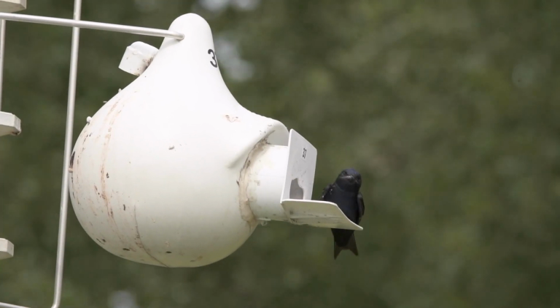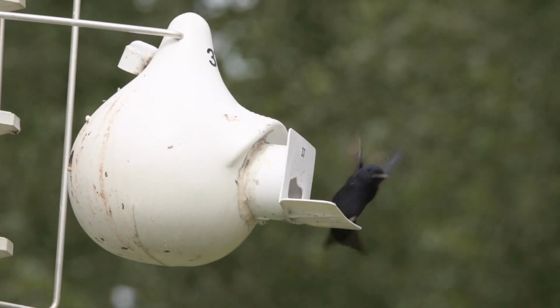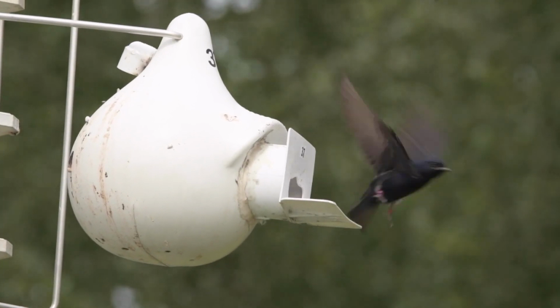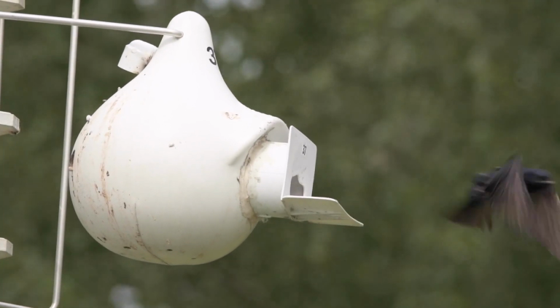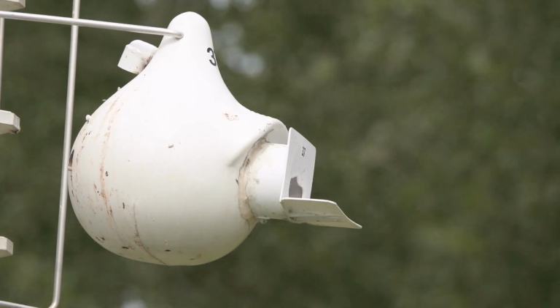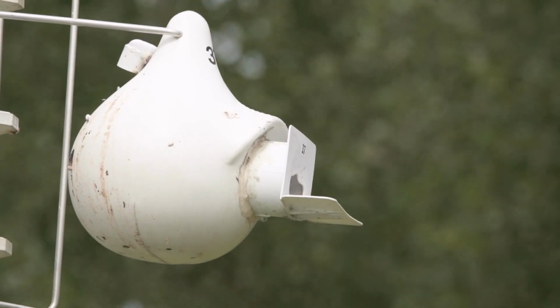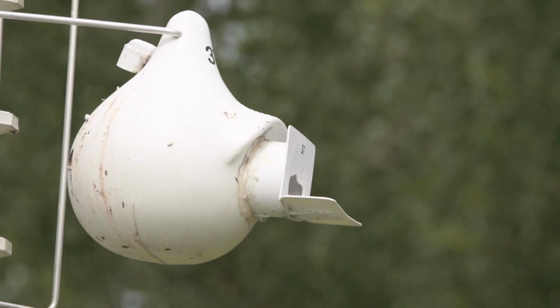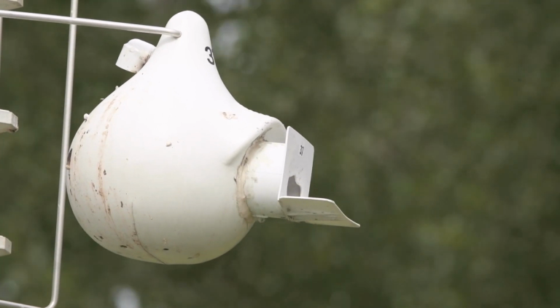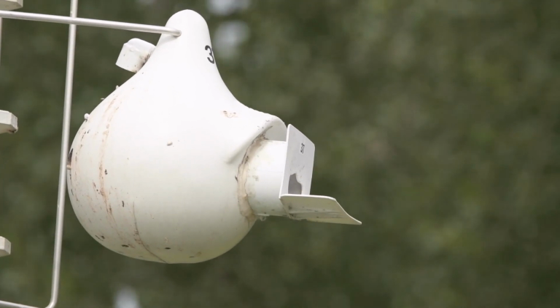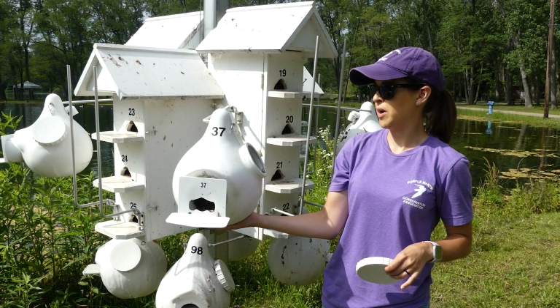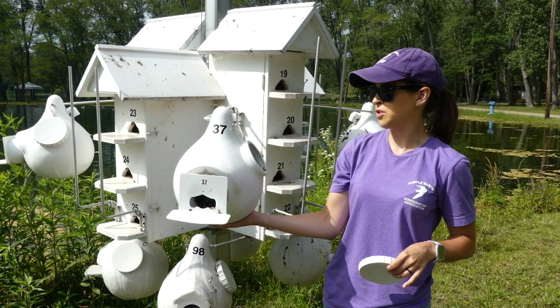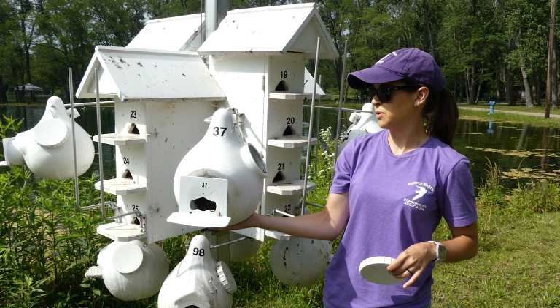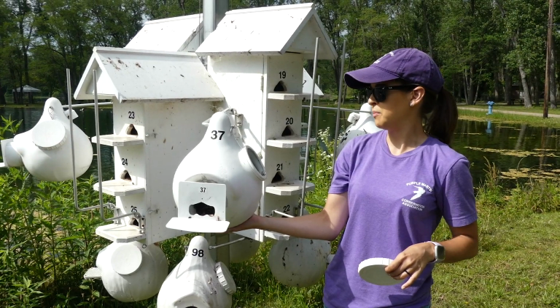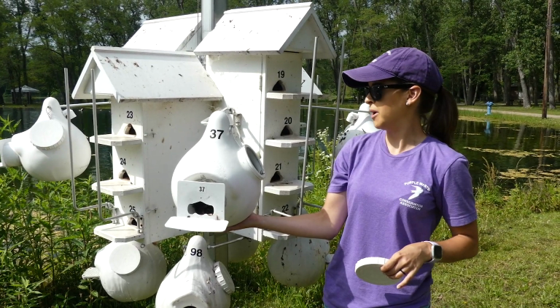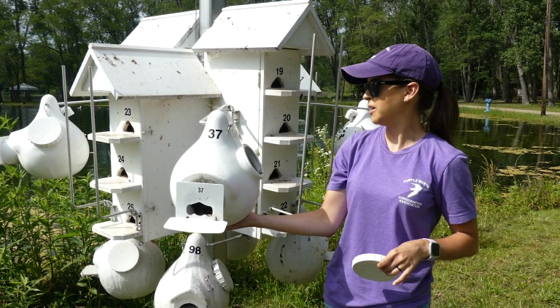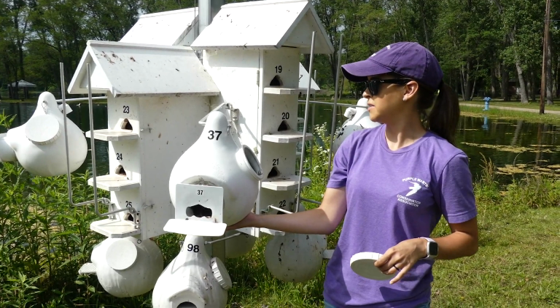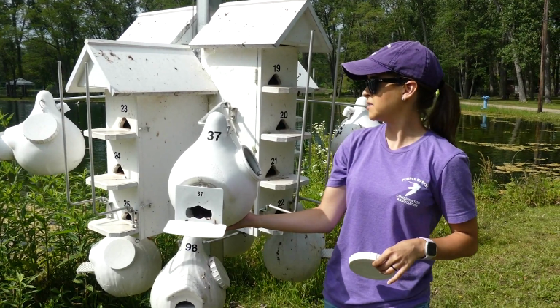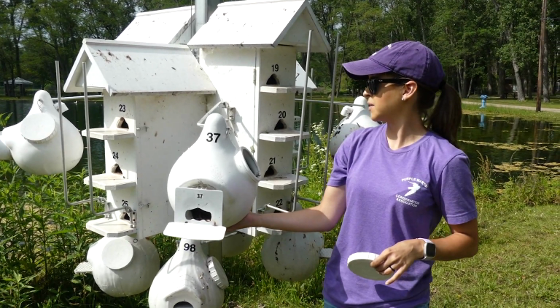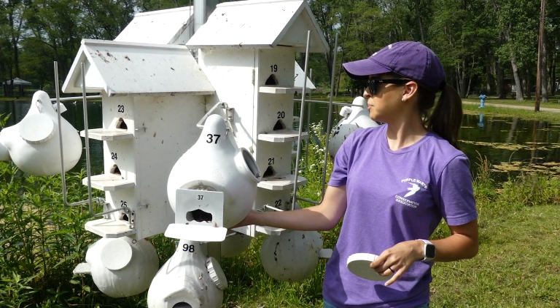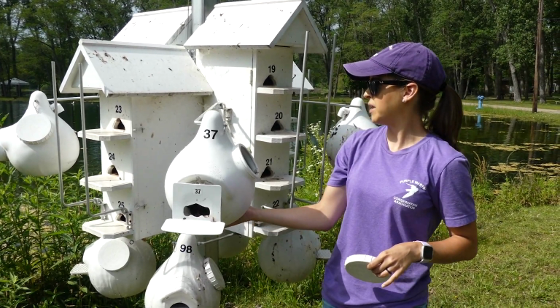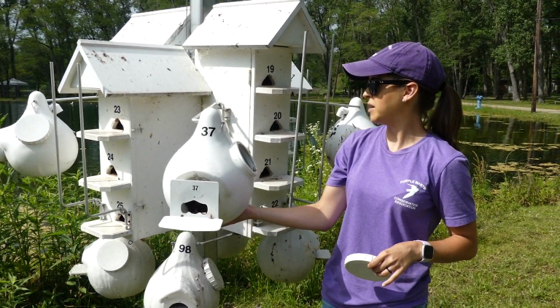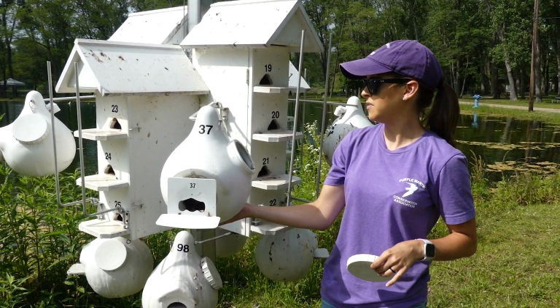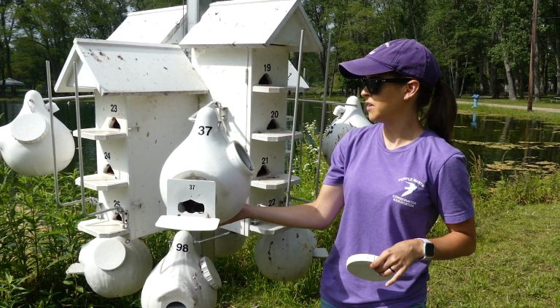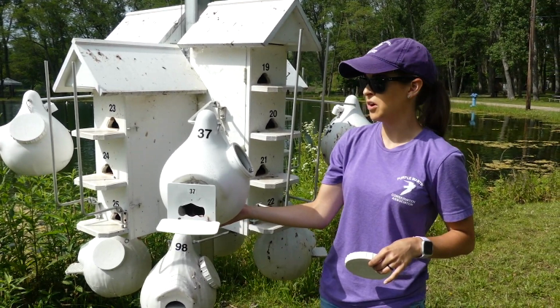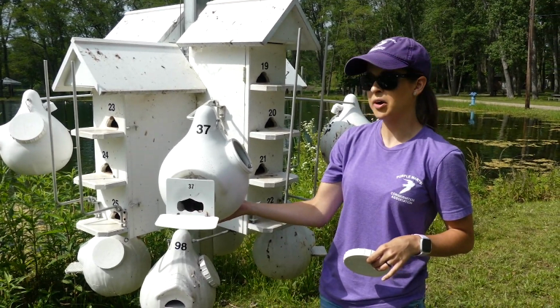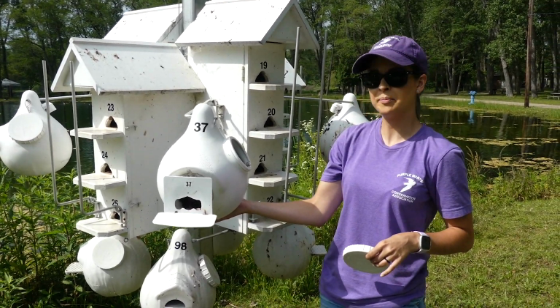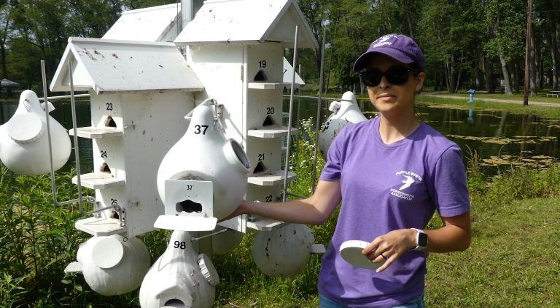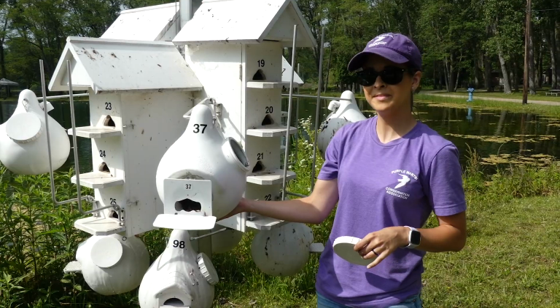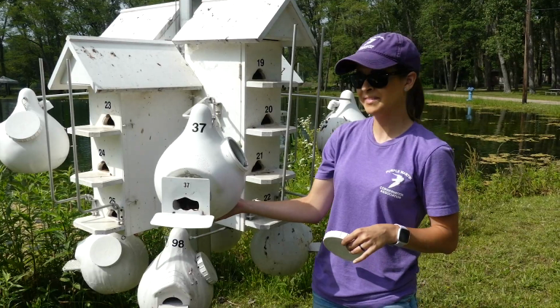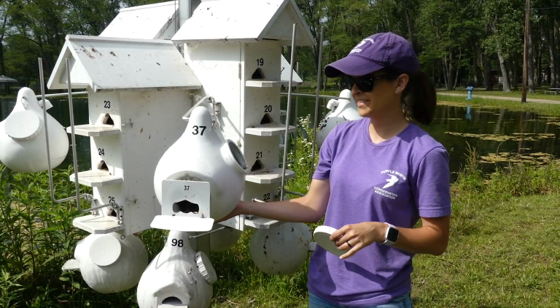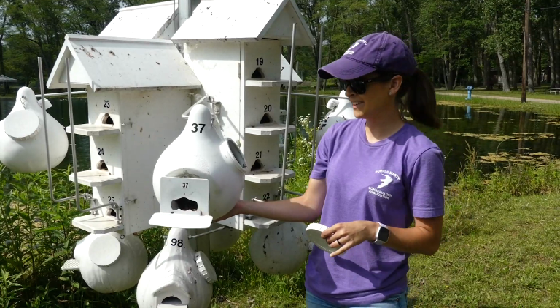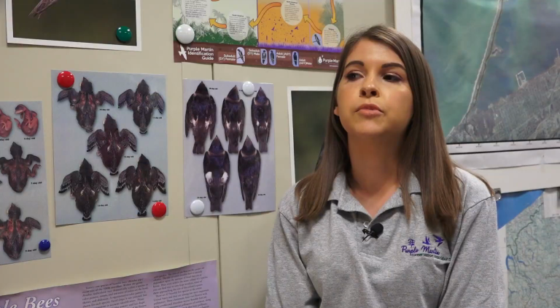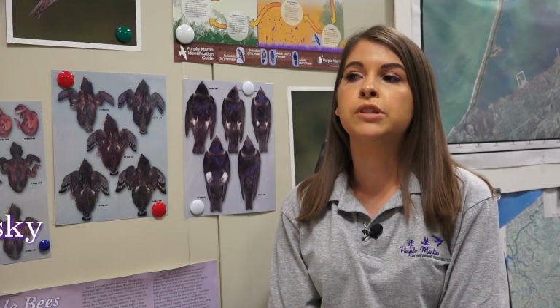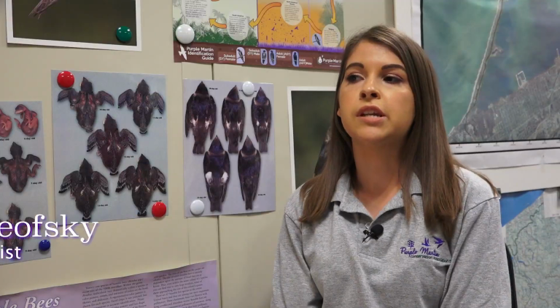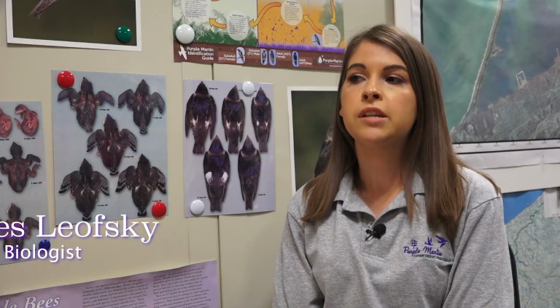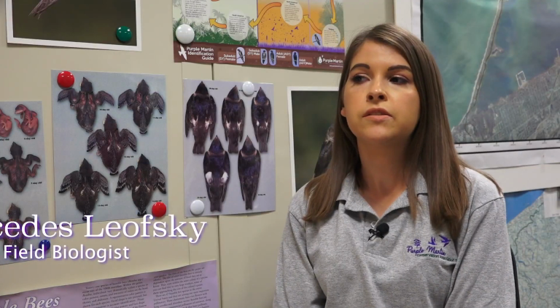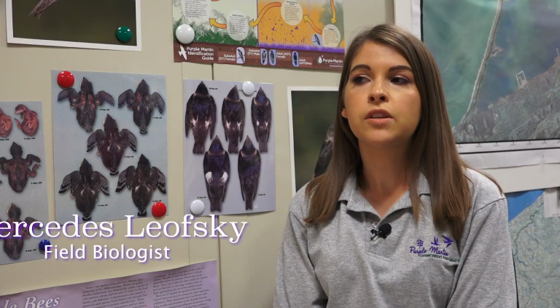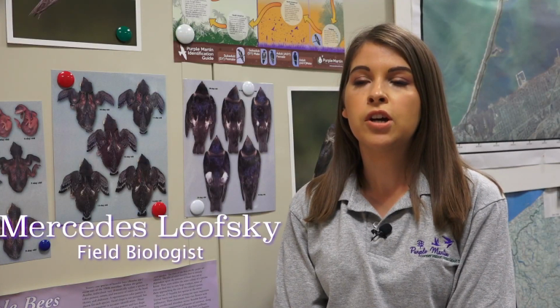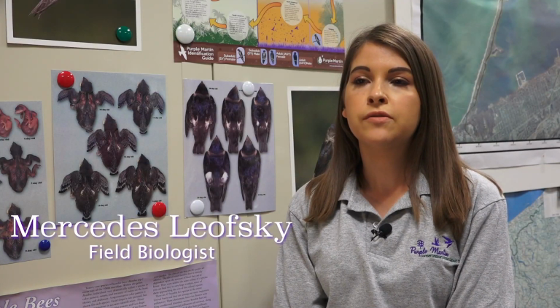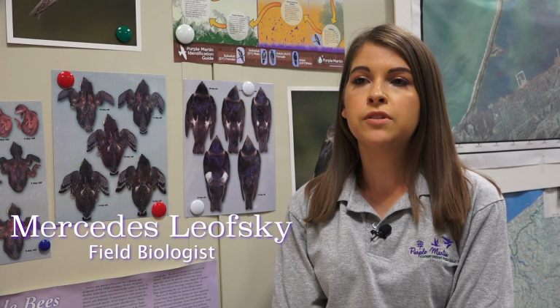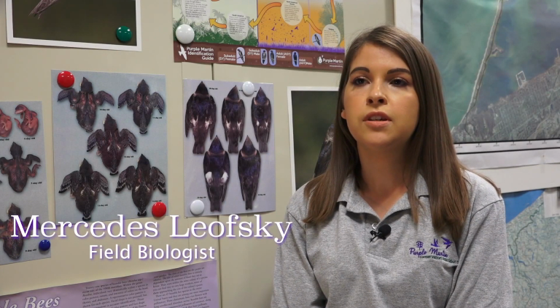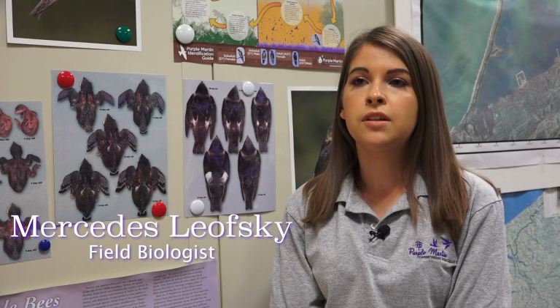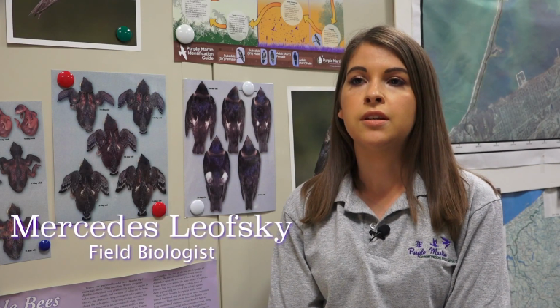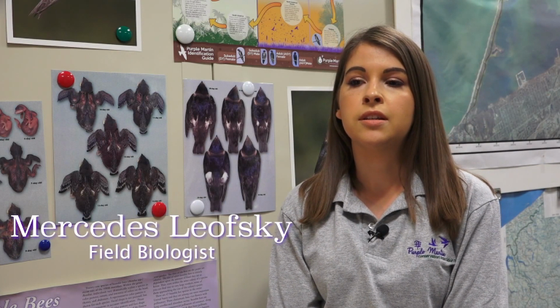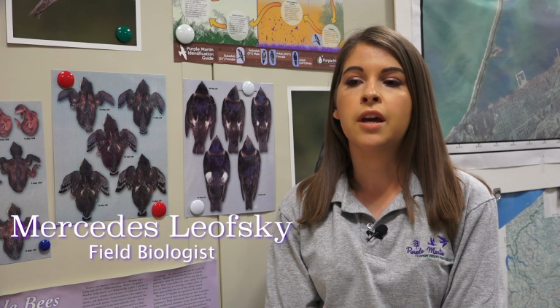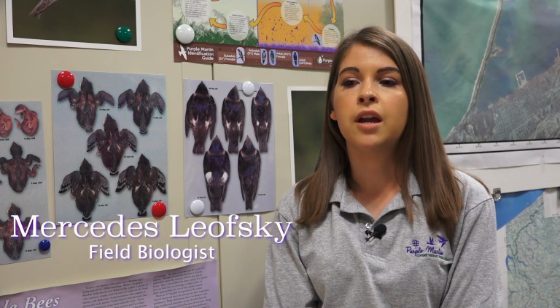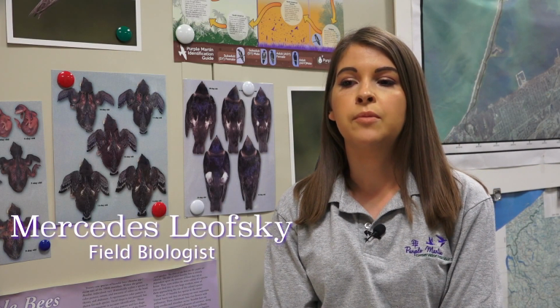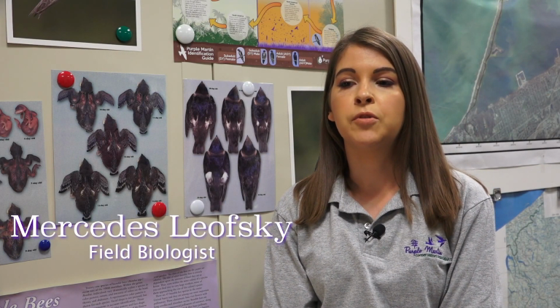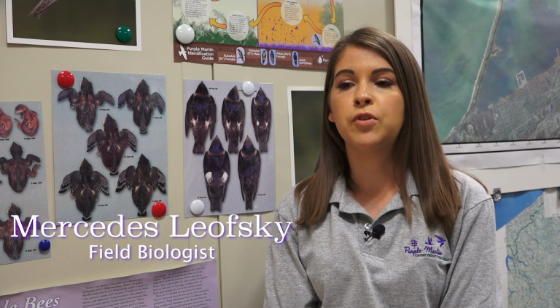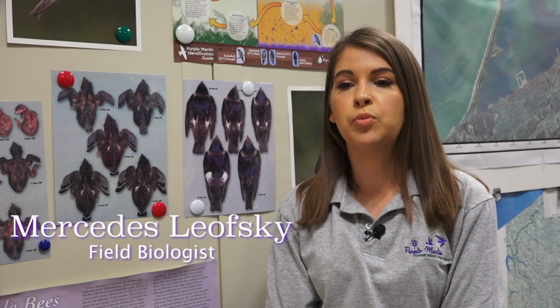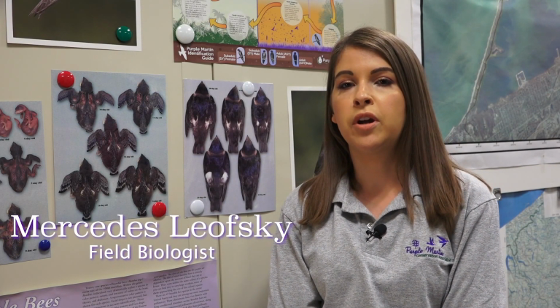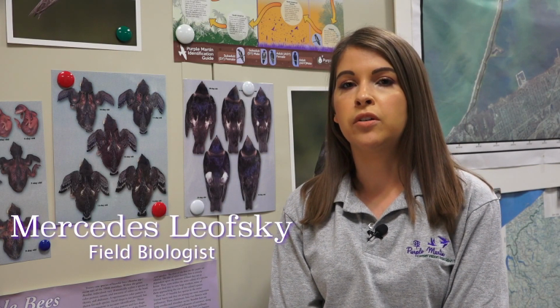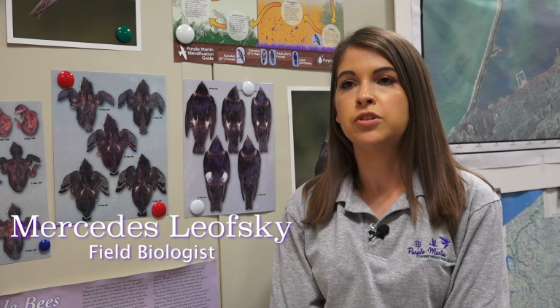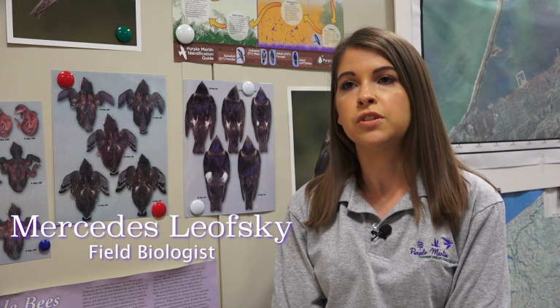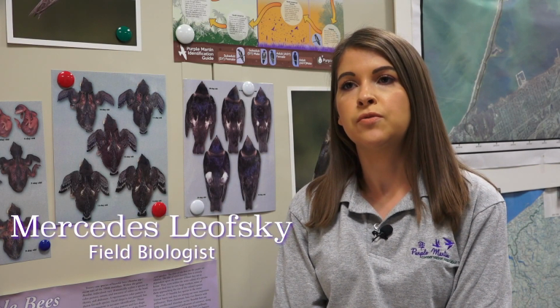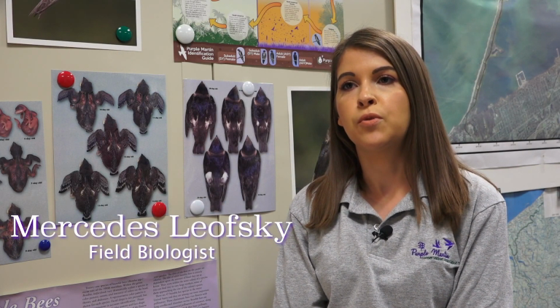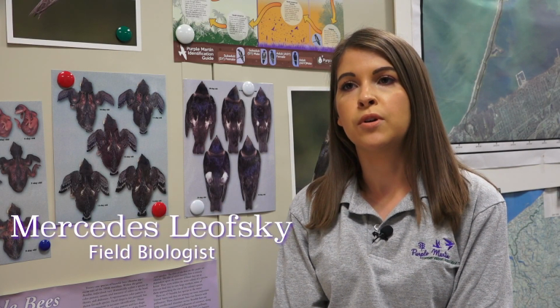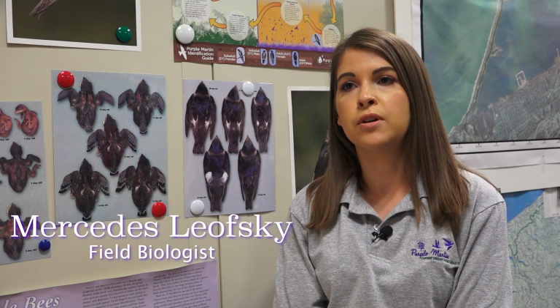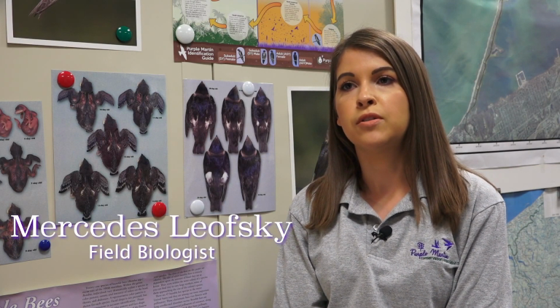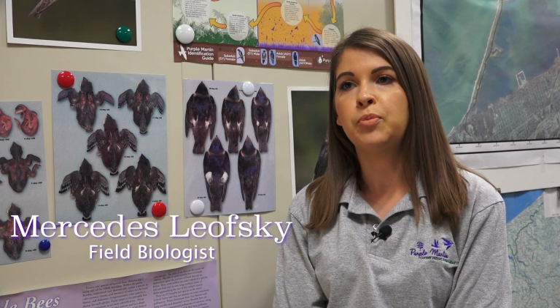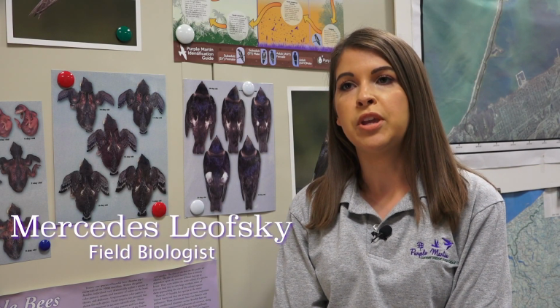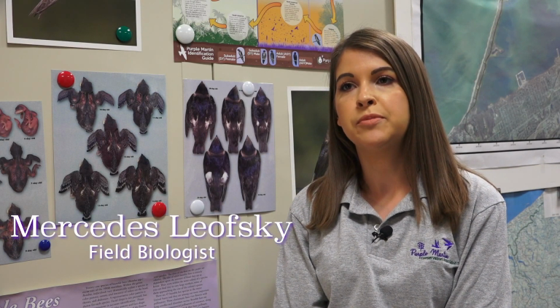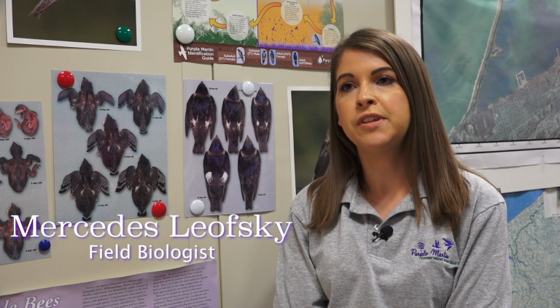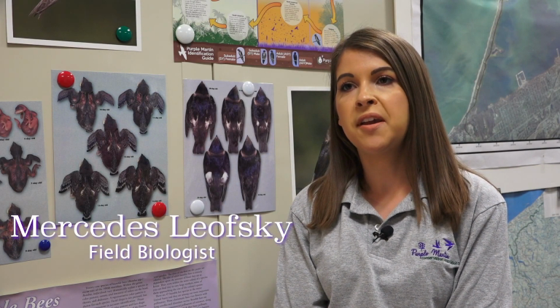They filled it so much with mud, it's like bending the arm. Mercedes Leofsky, and I am the field biologist for the PMCA.